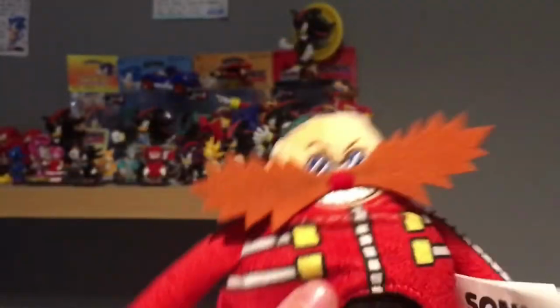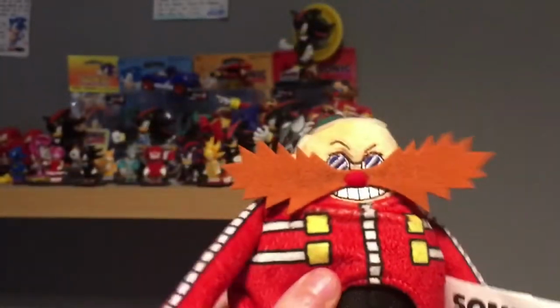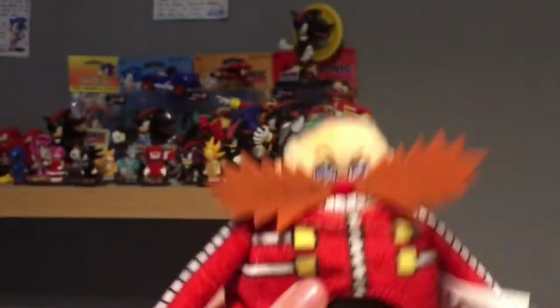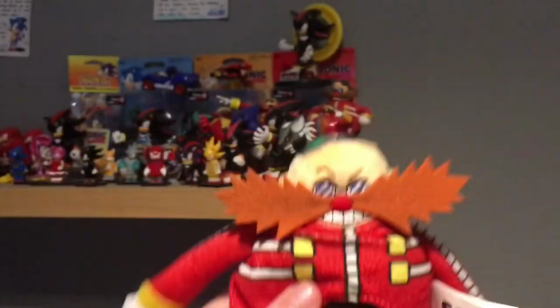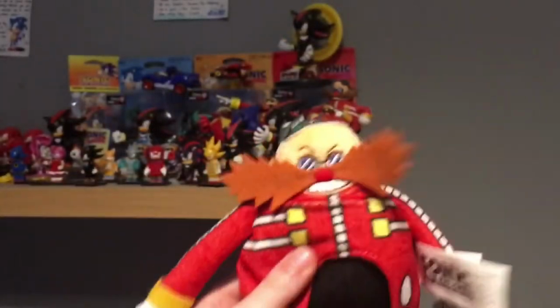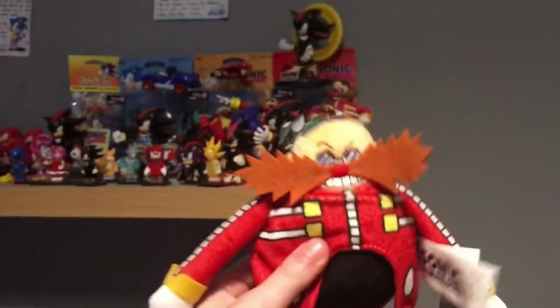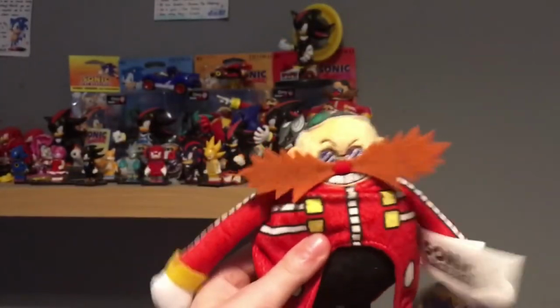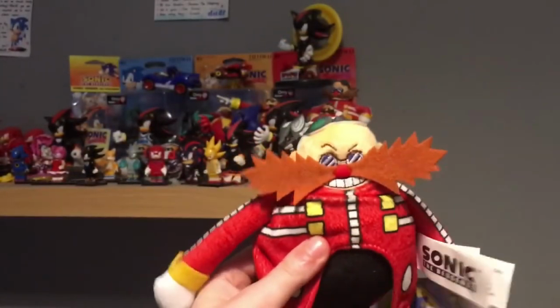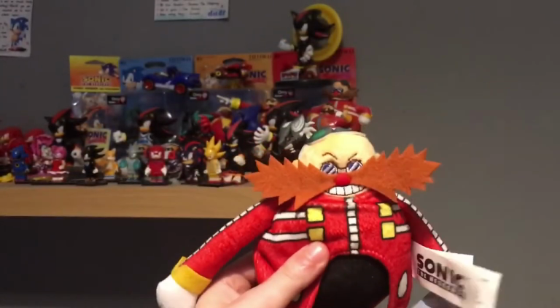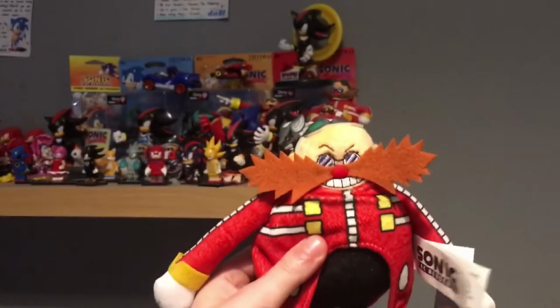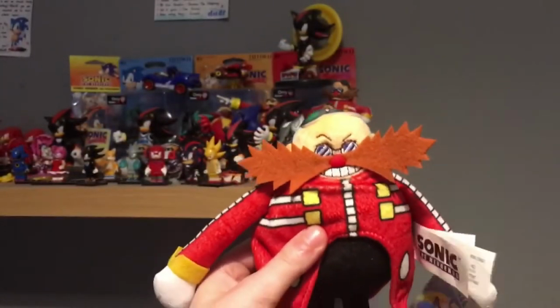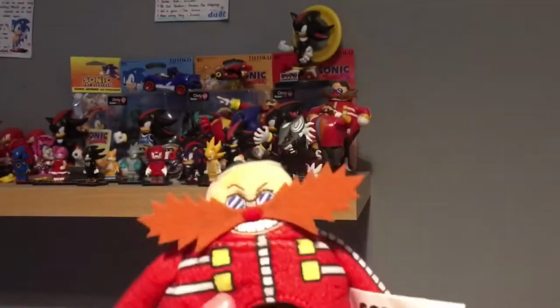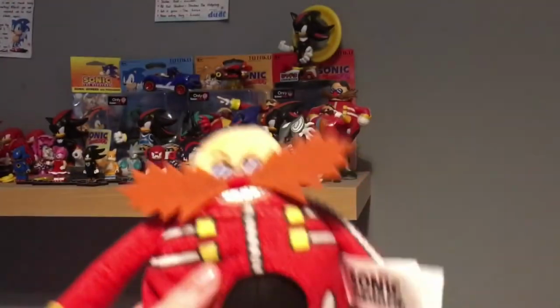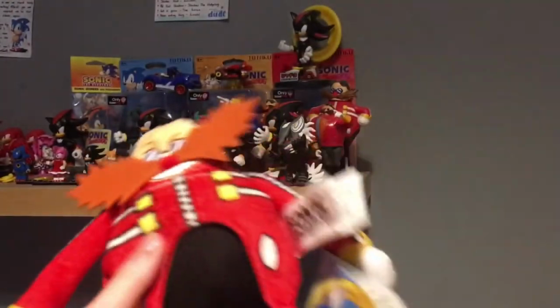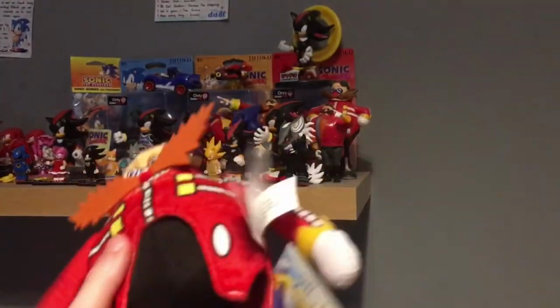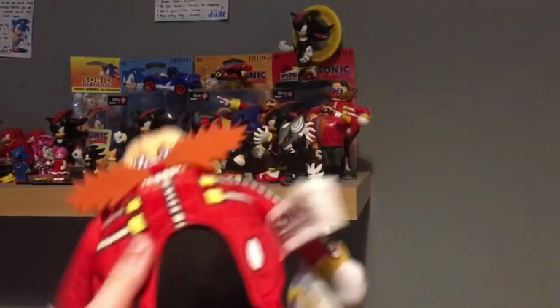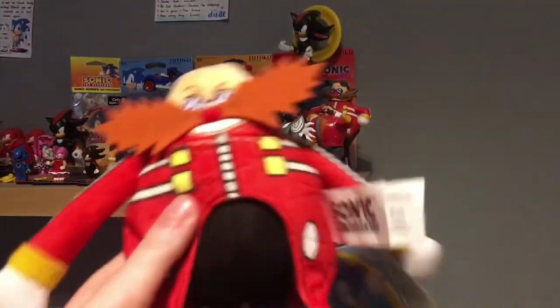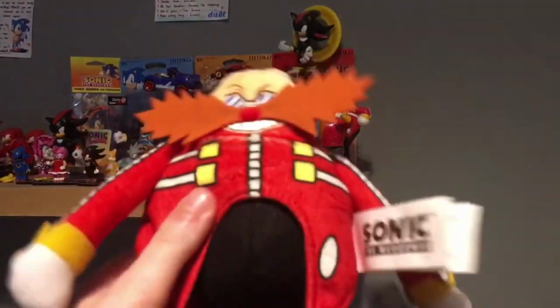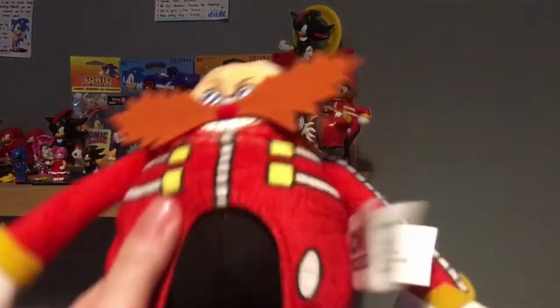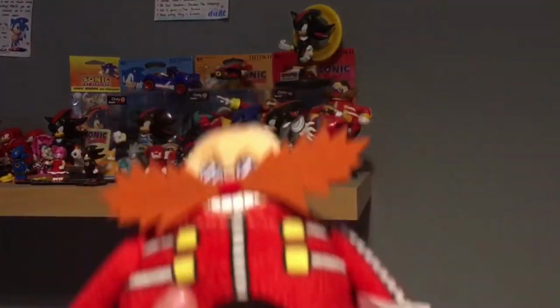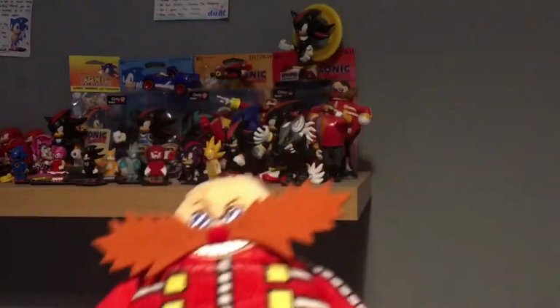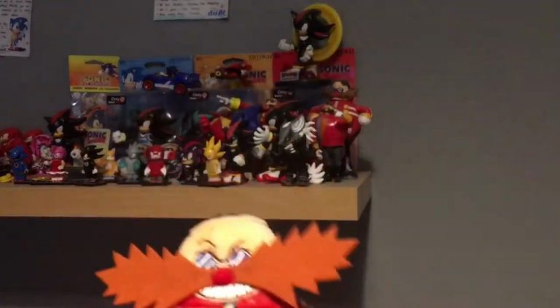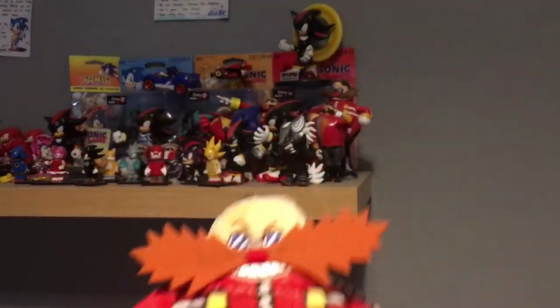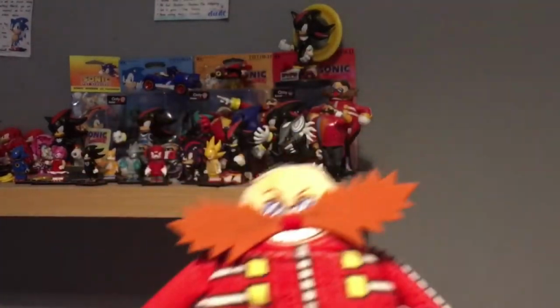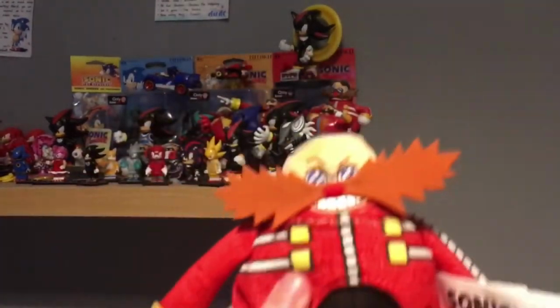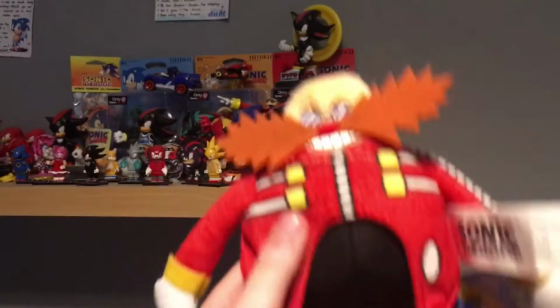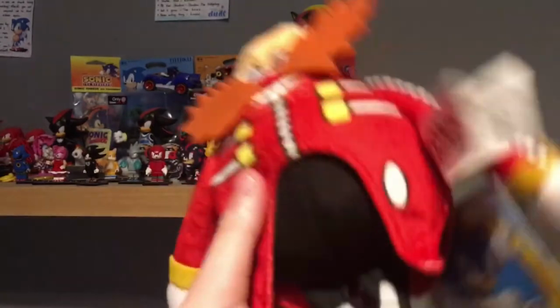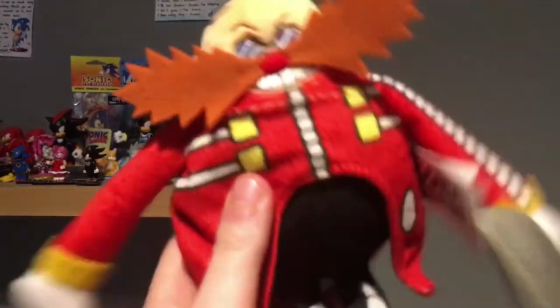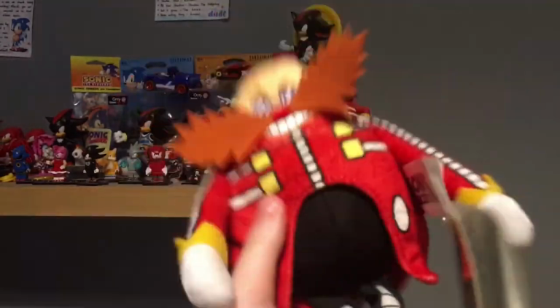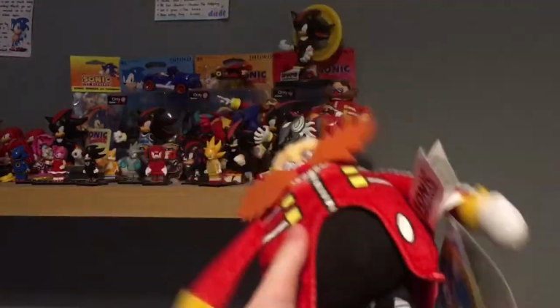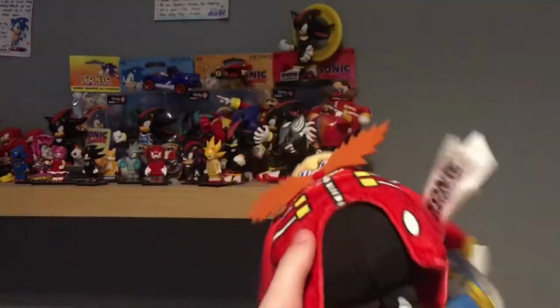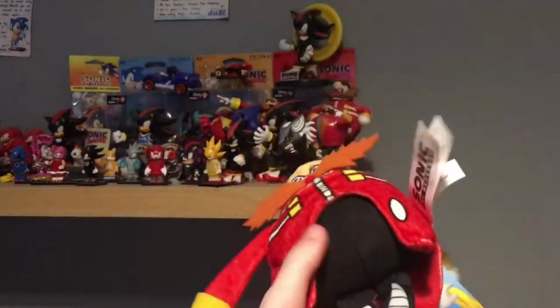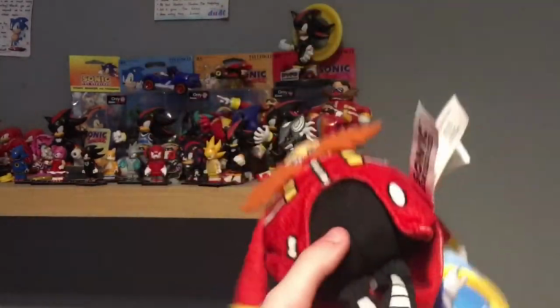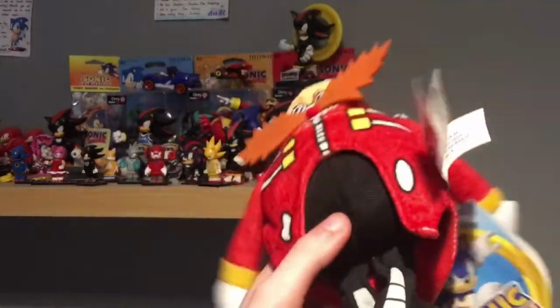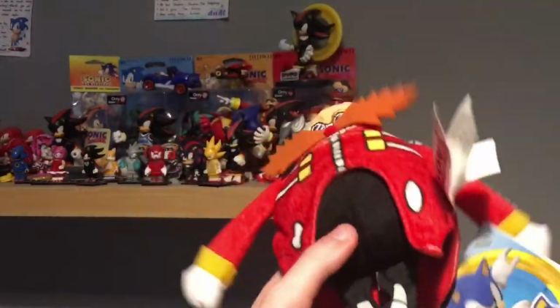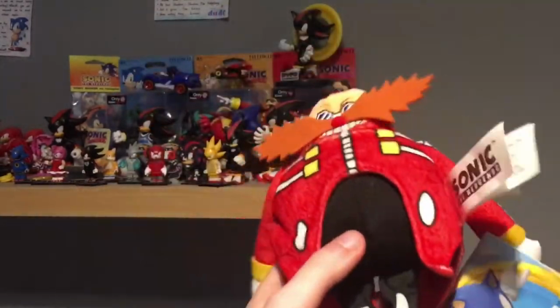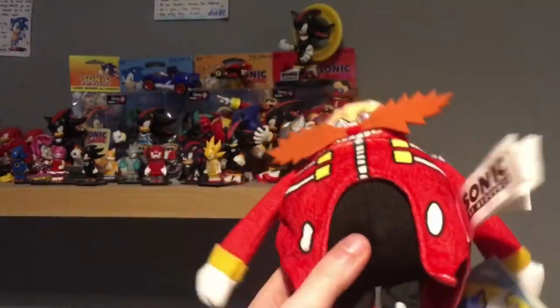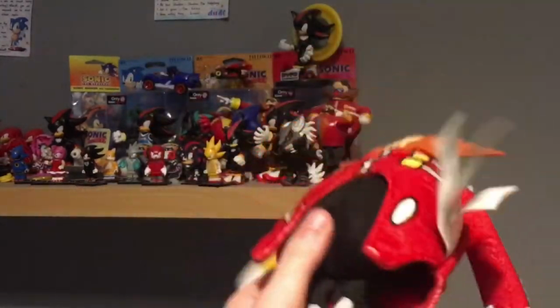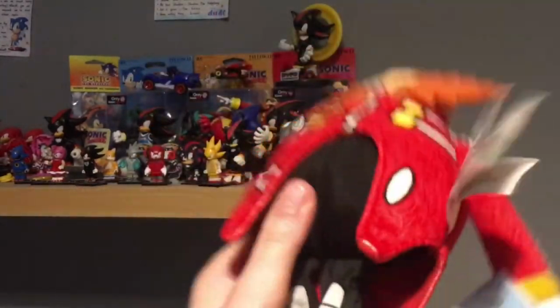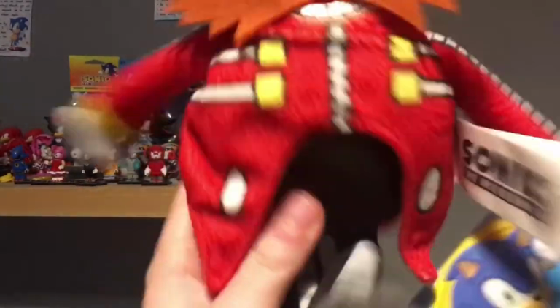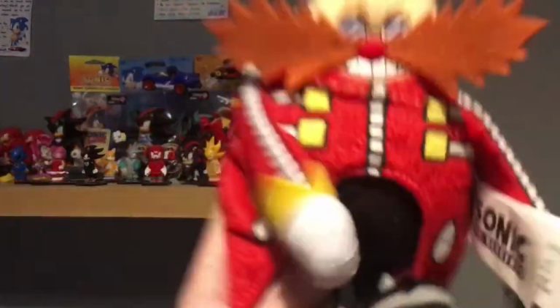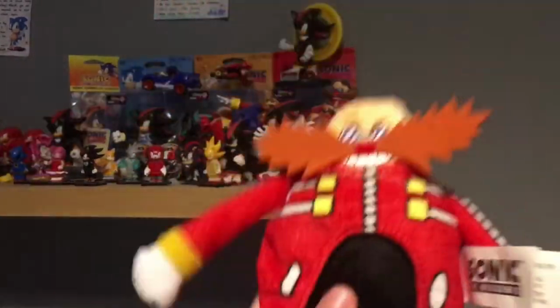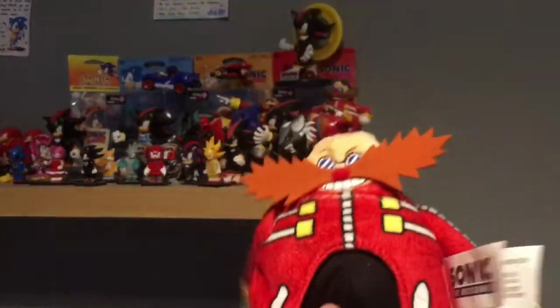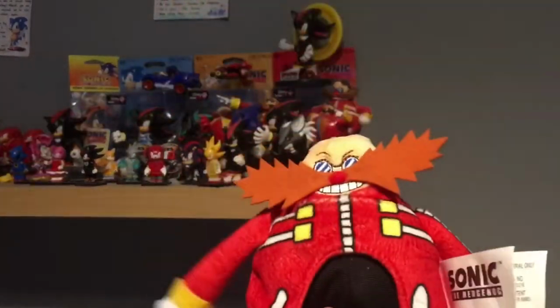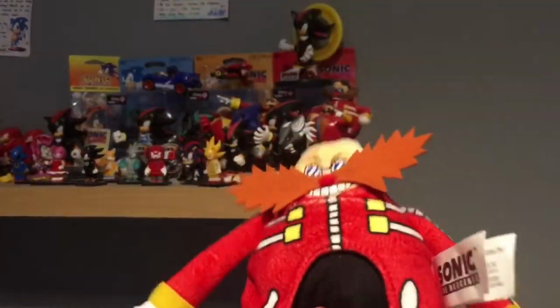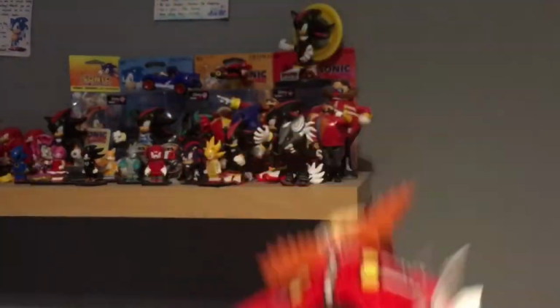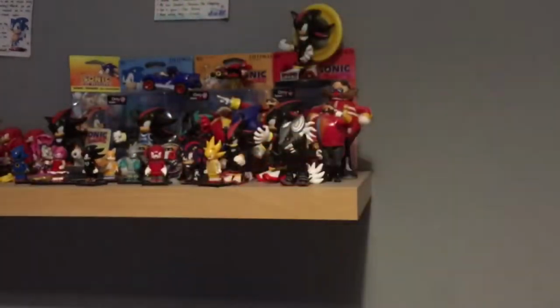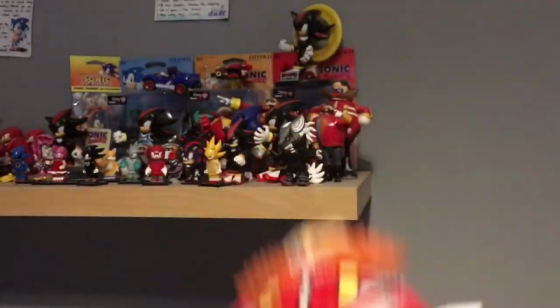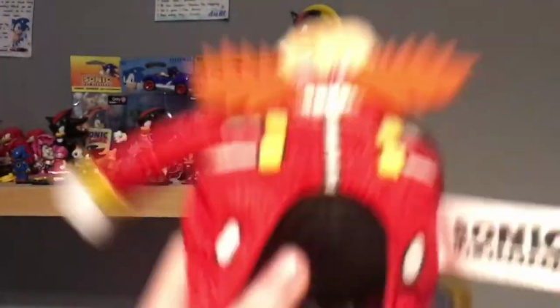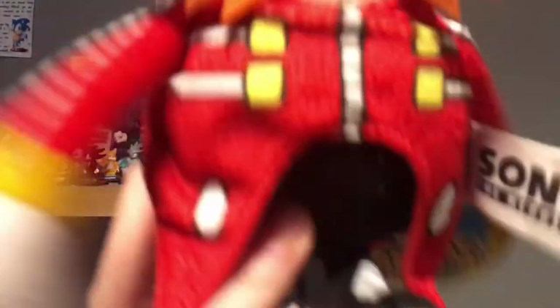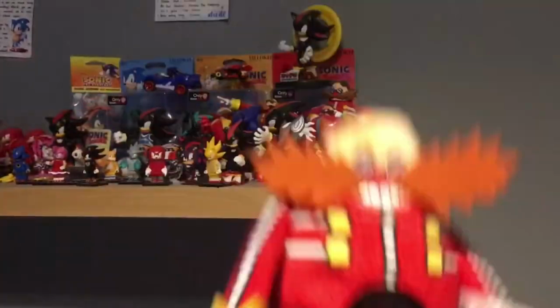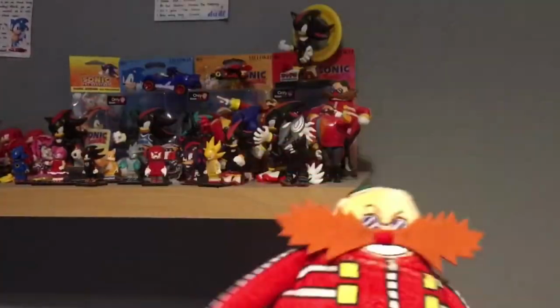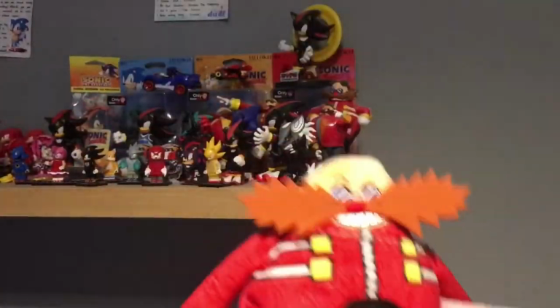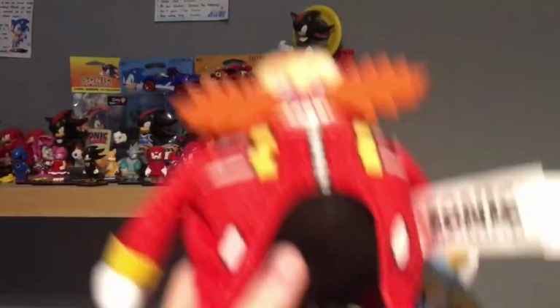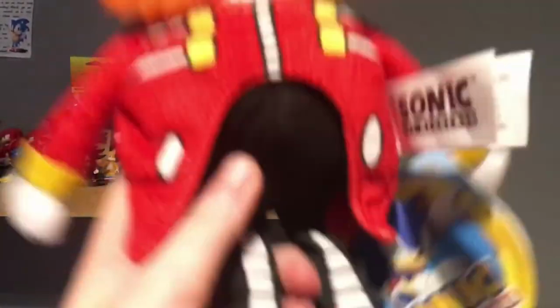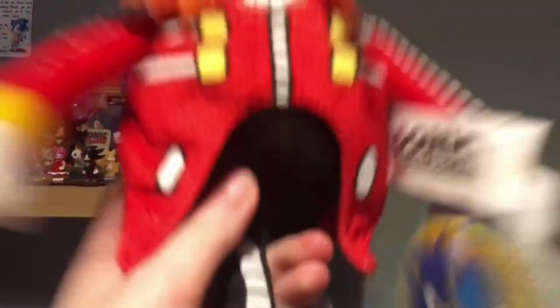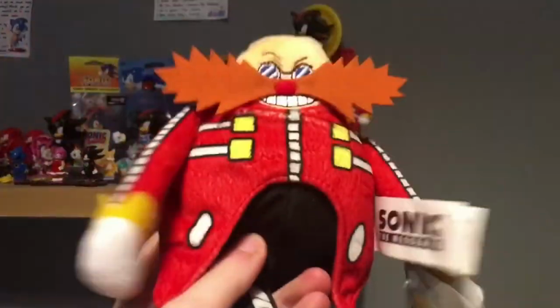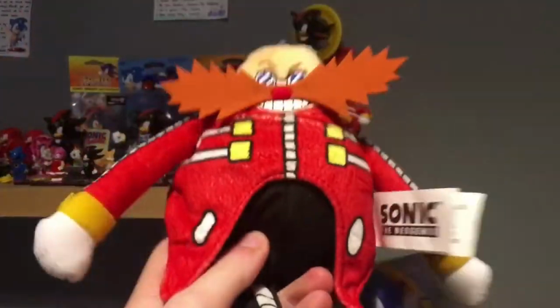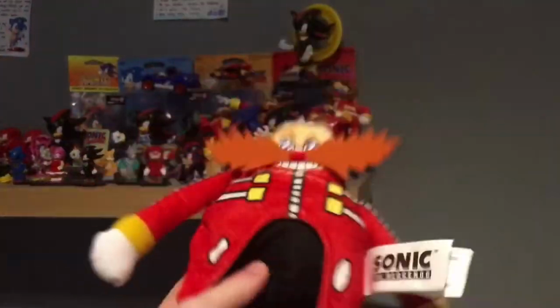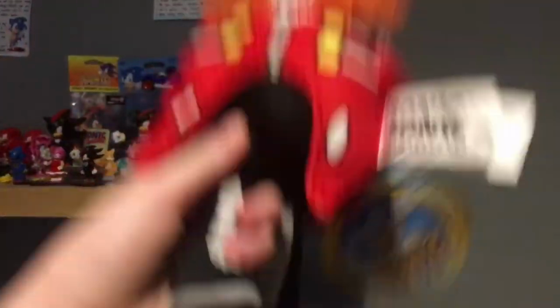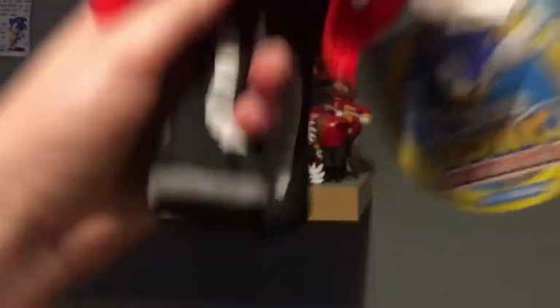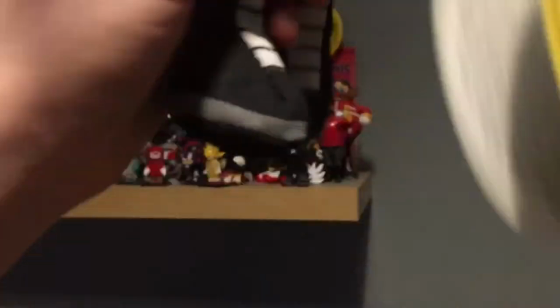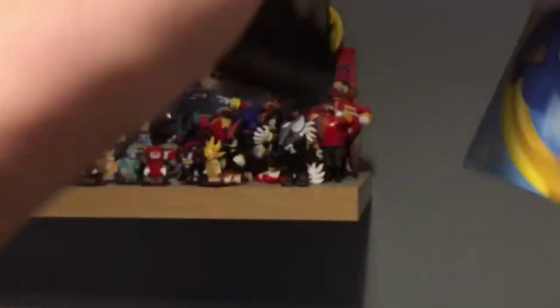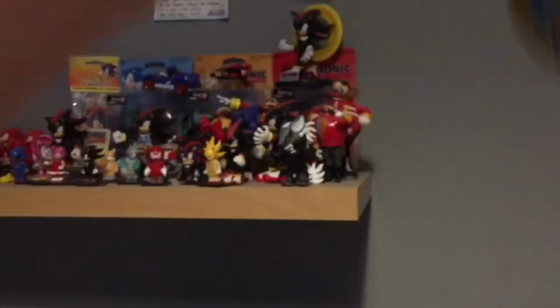That's pretty much this little mini review on the Dr. Eggman modern plush by Jack Pacific. You read the thumbnail and that's what it is.